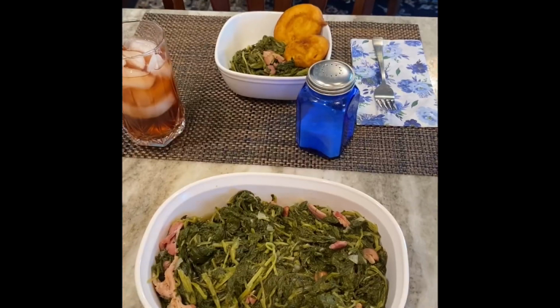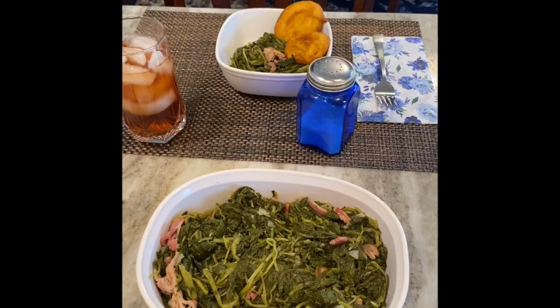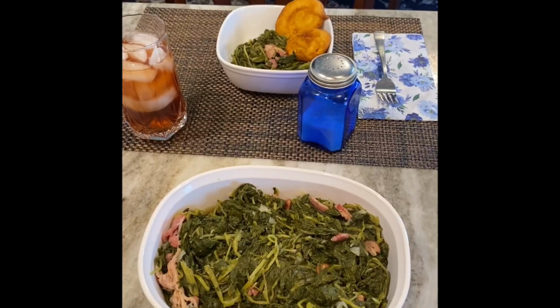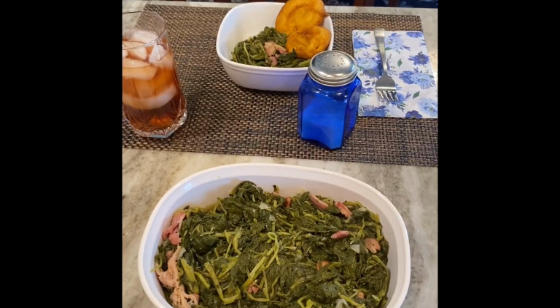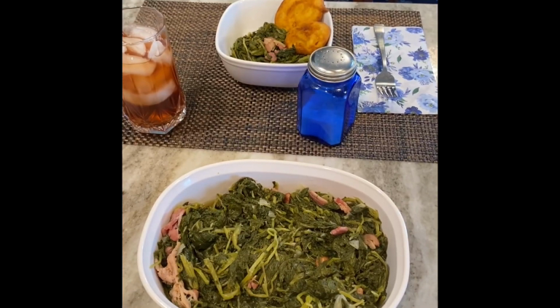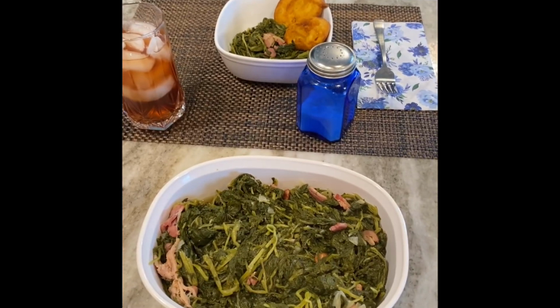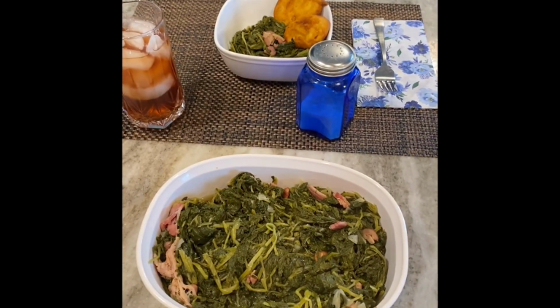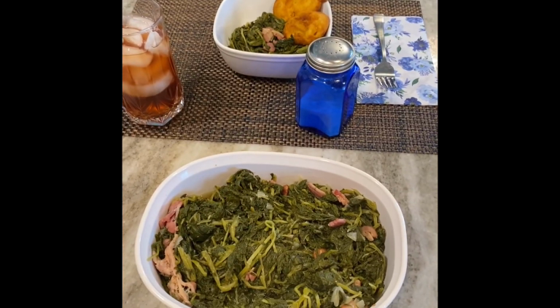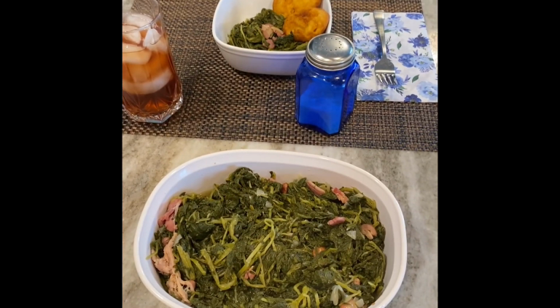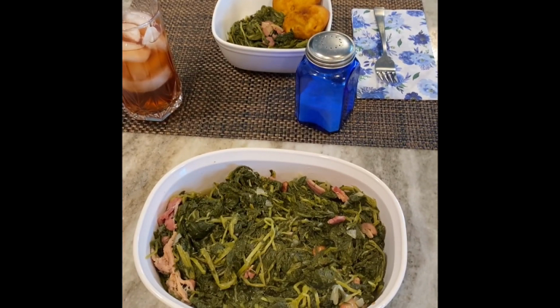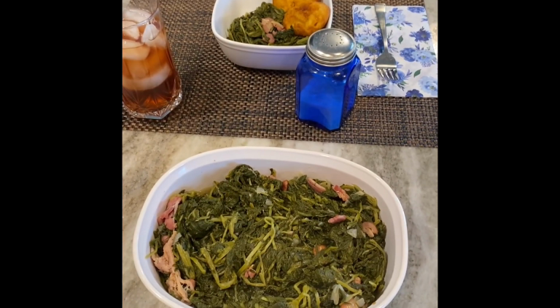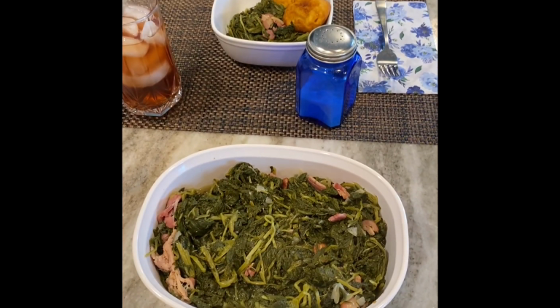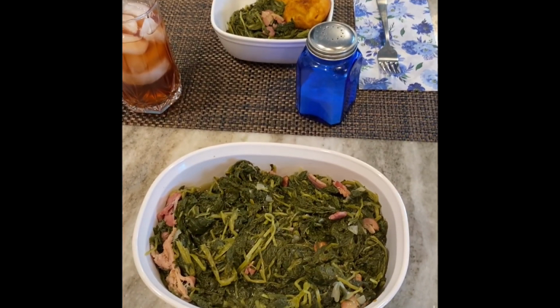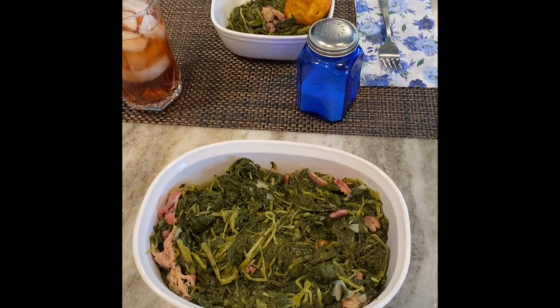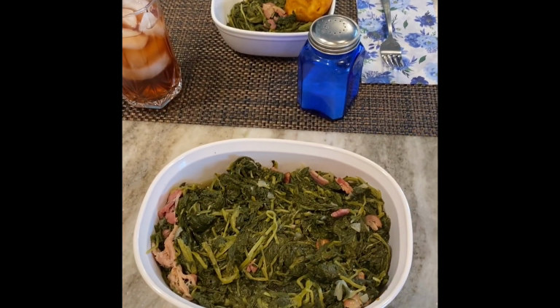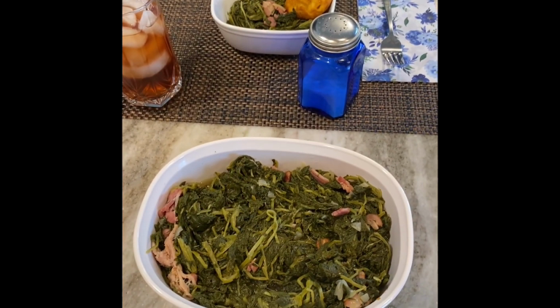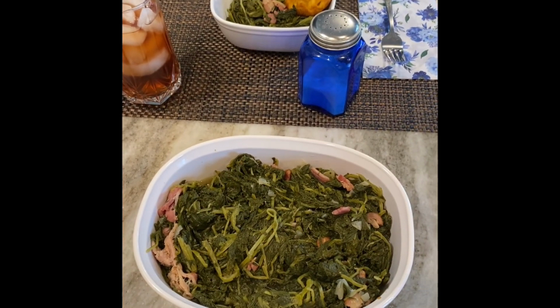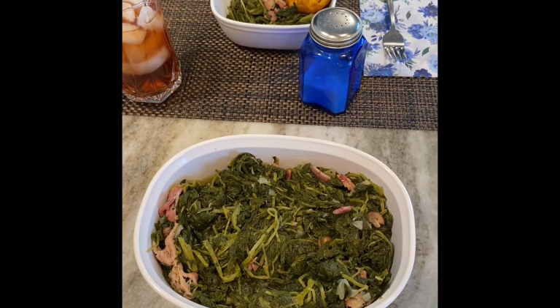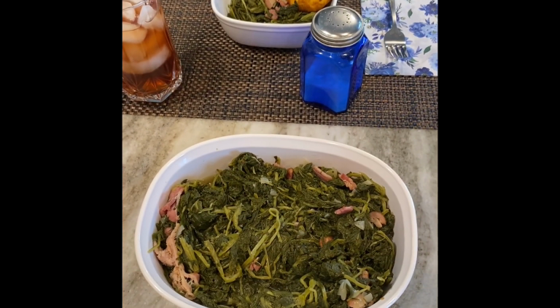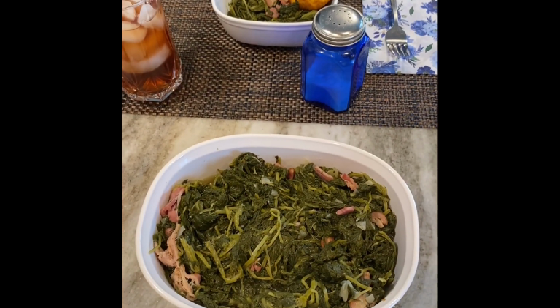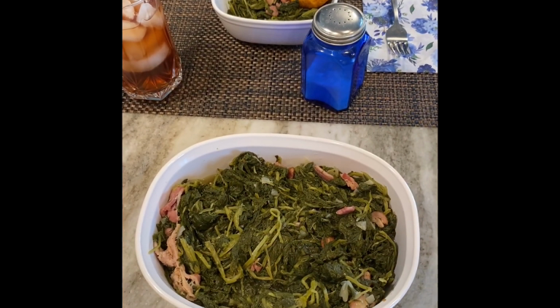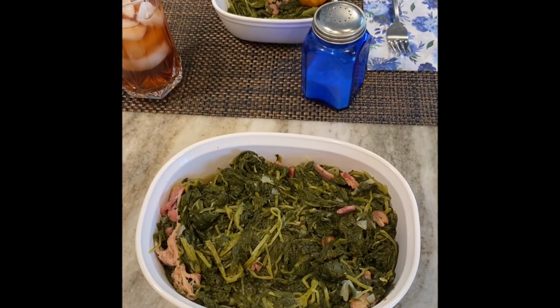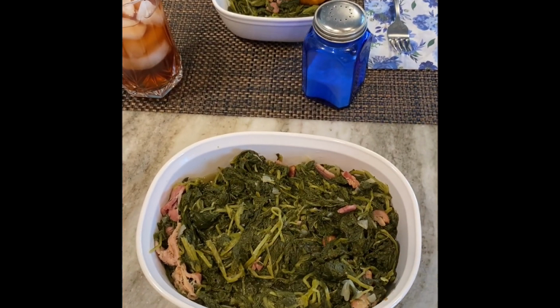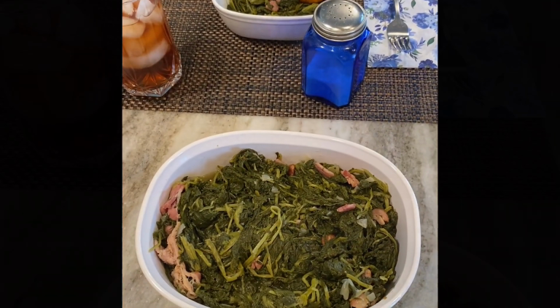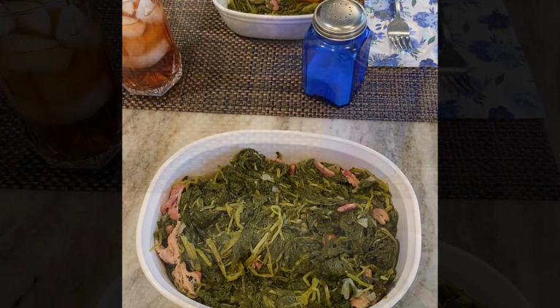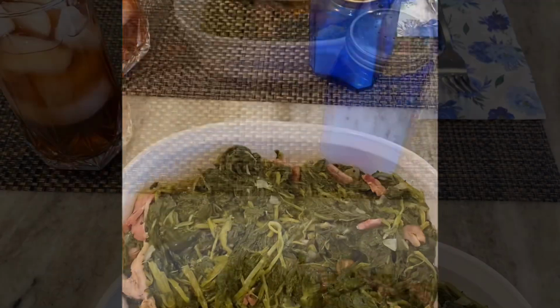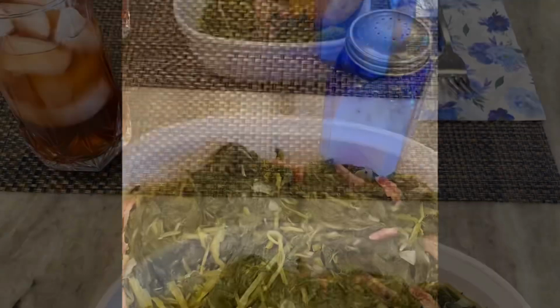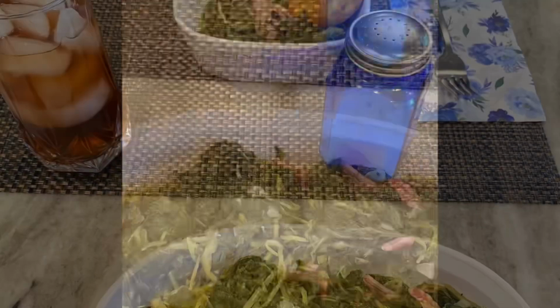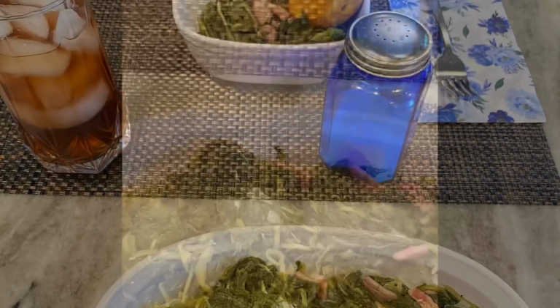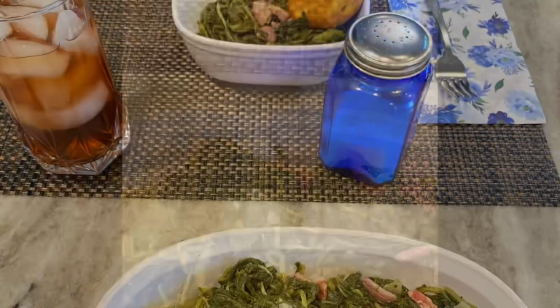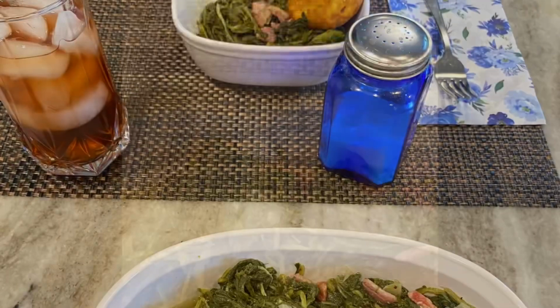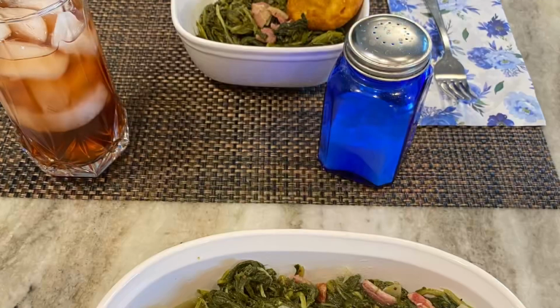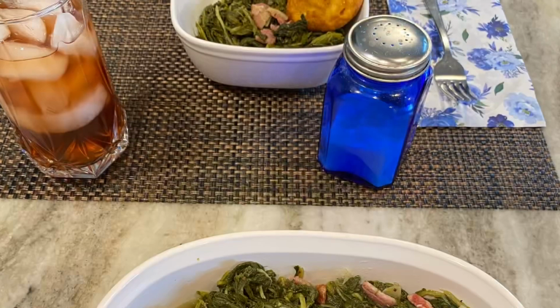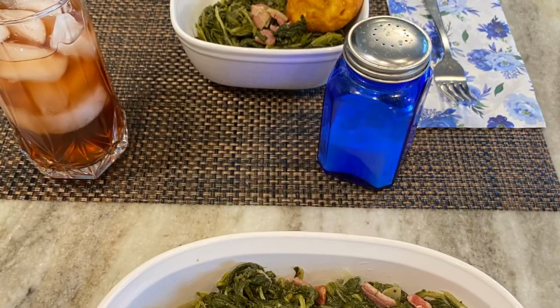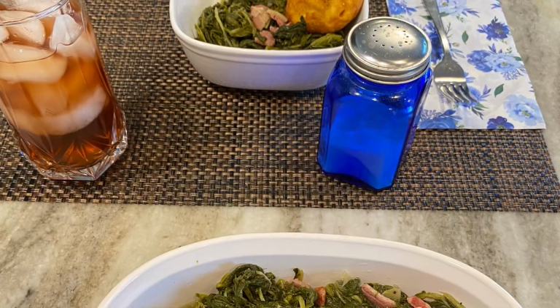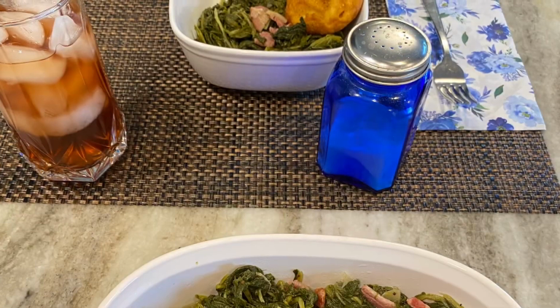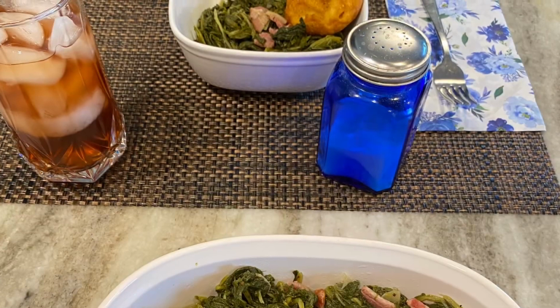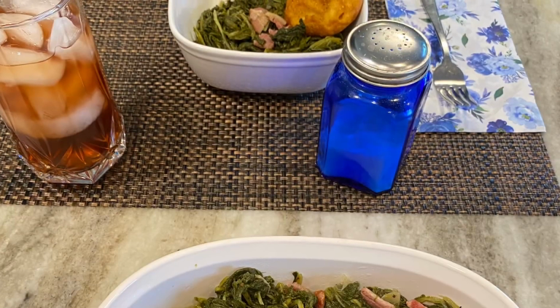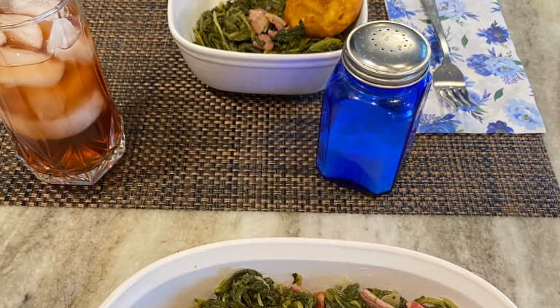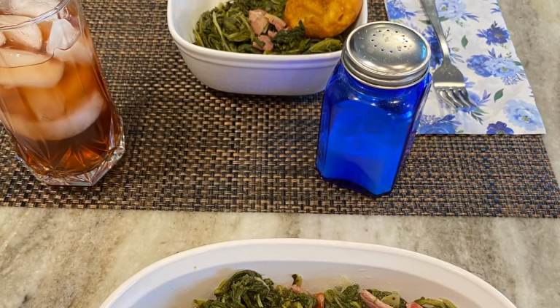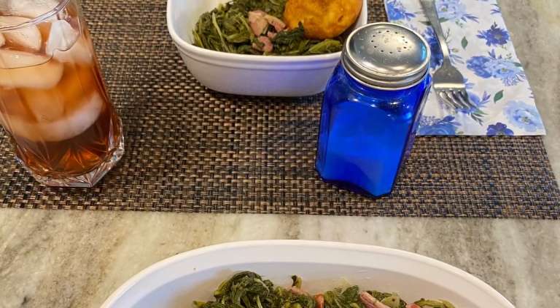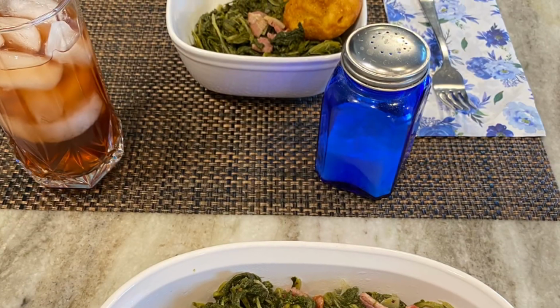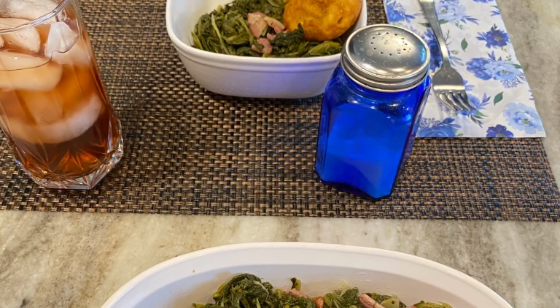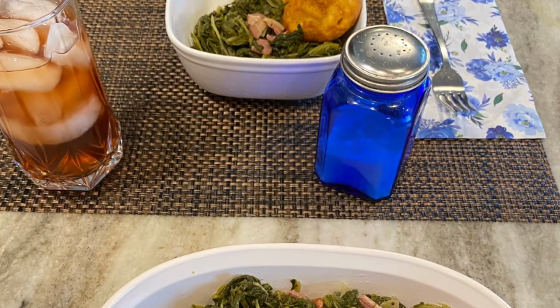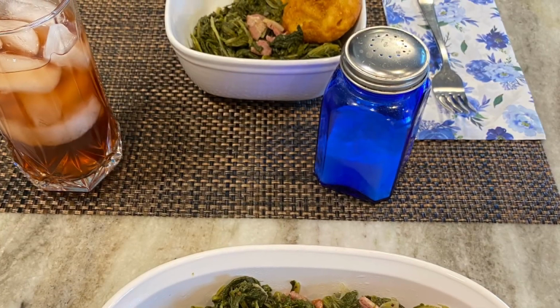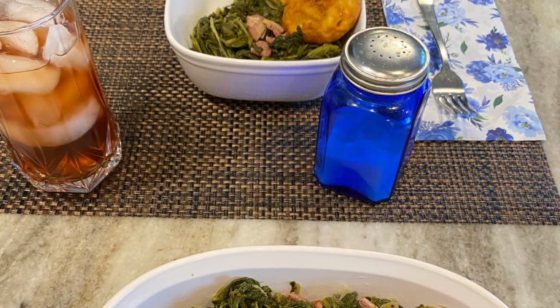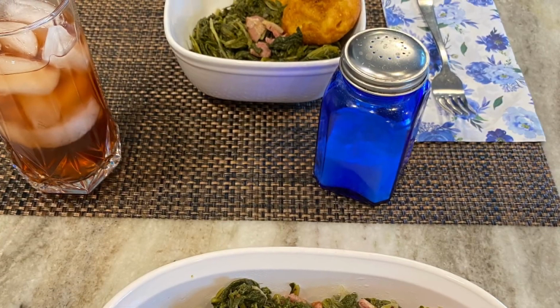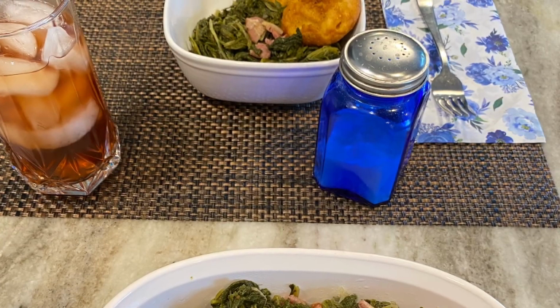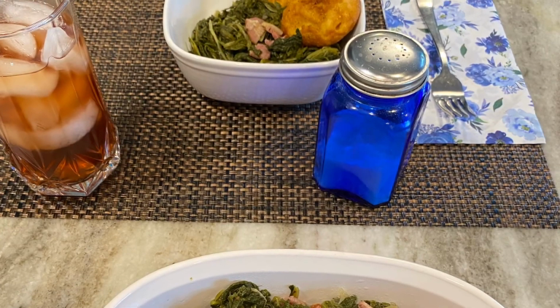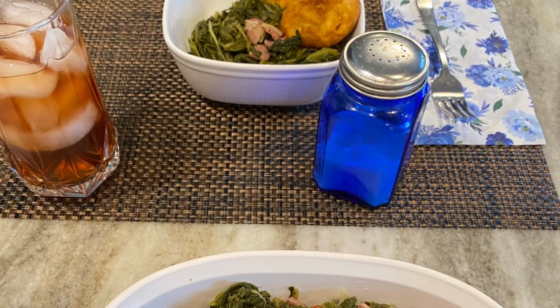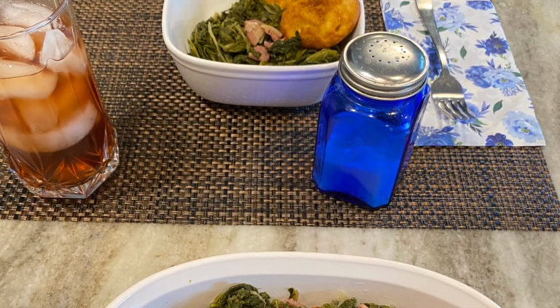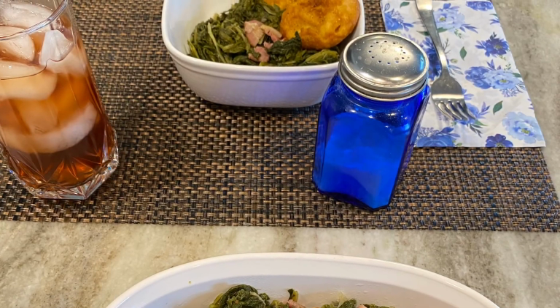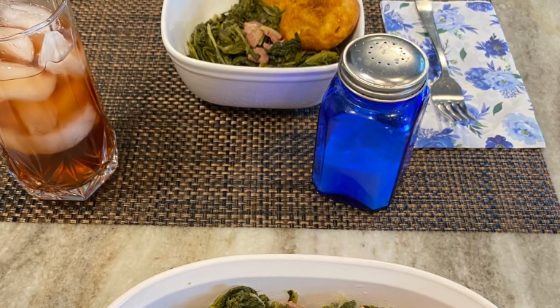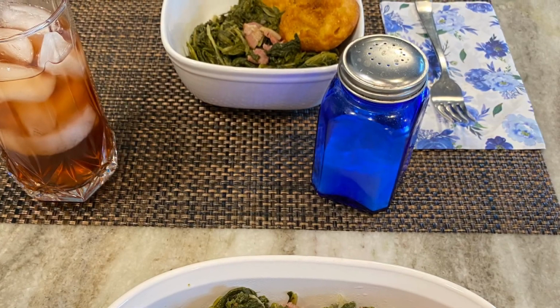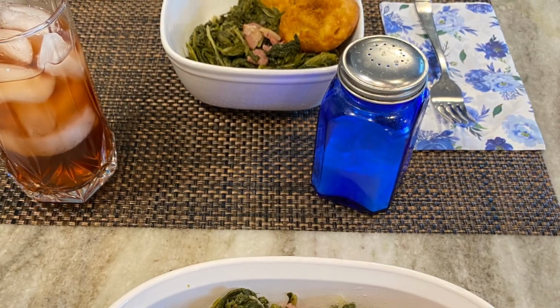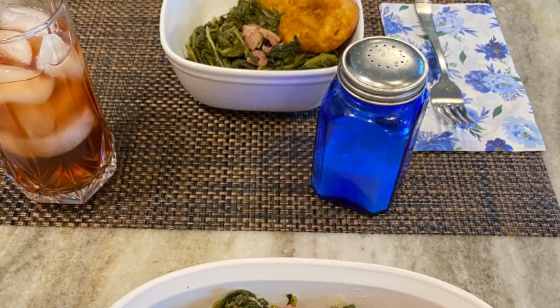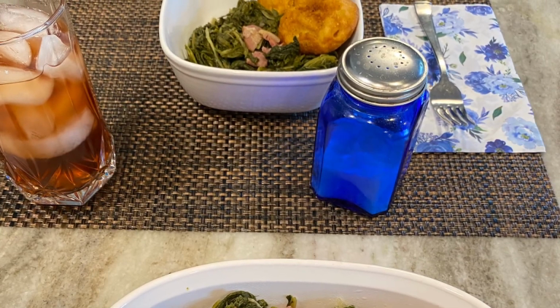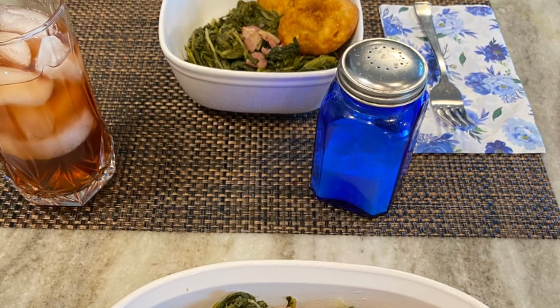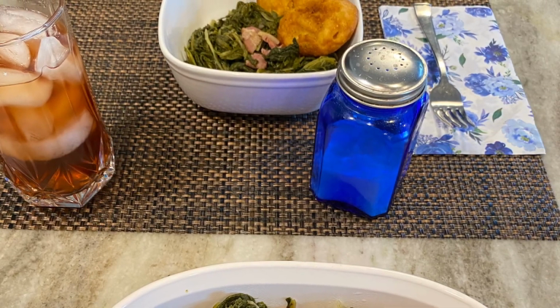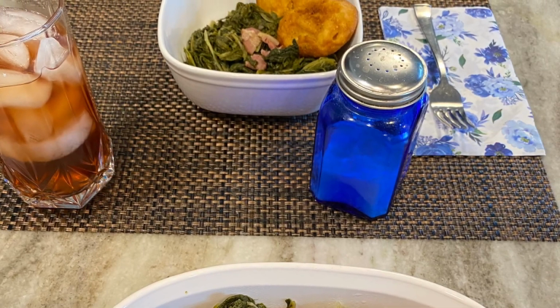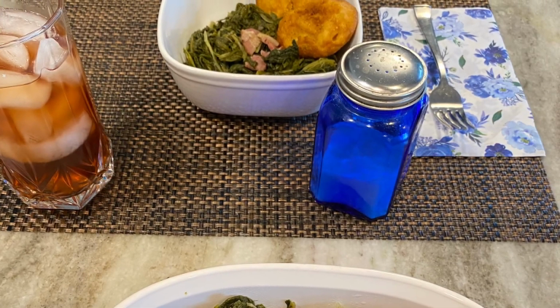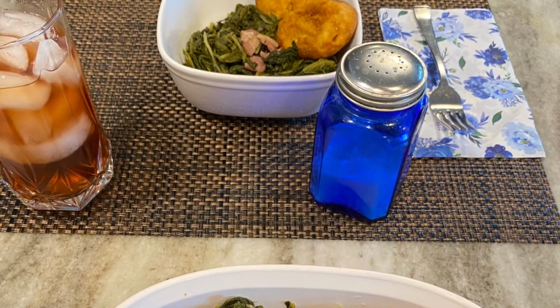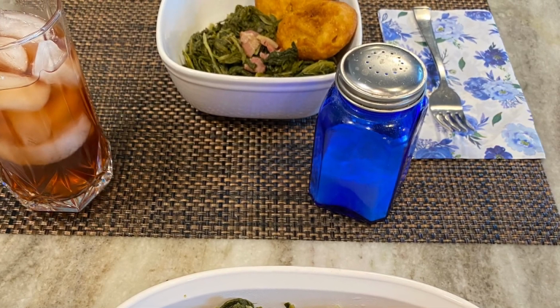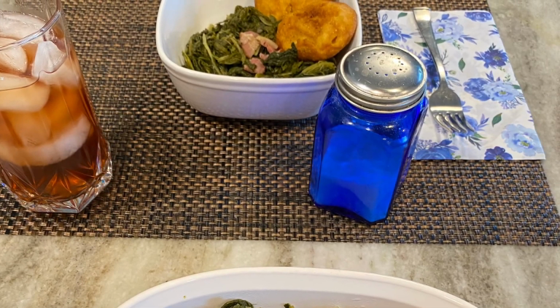That's all there is to it — delicious mustard and turnip greens. I use the same recipe for the swiss chard as well.